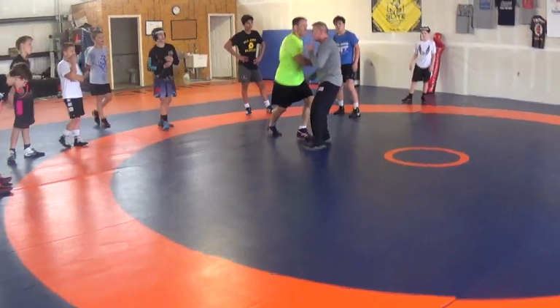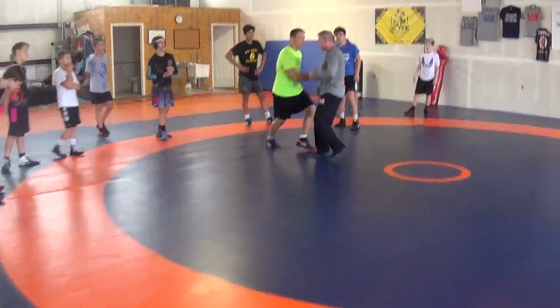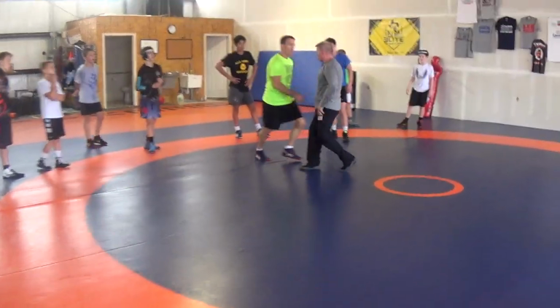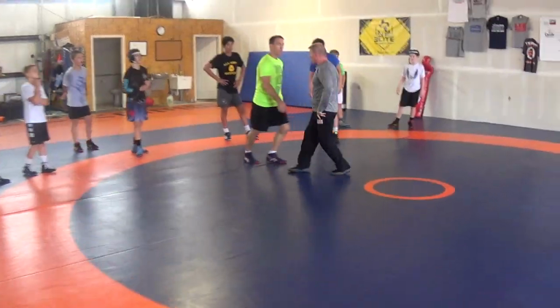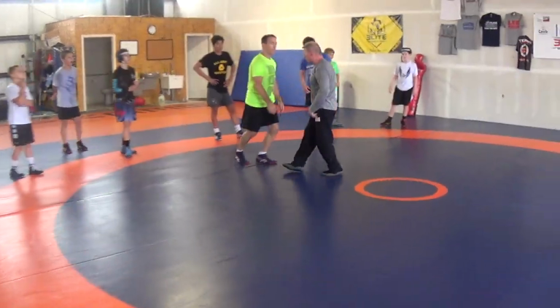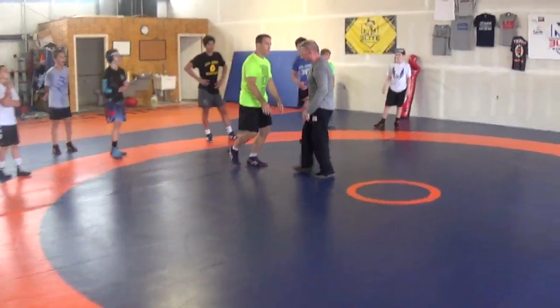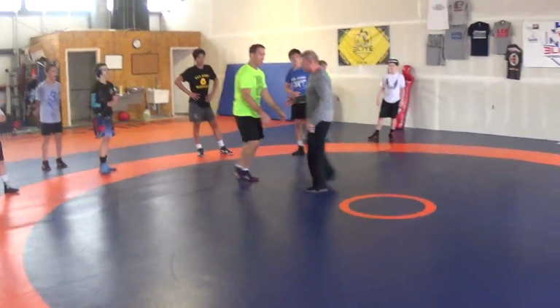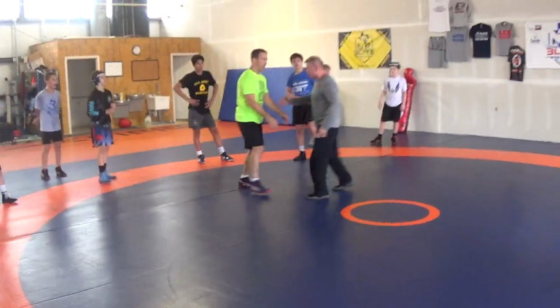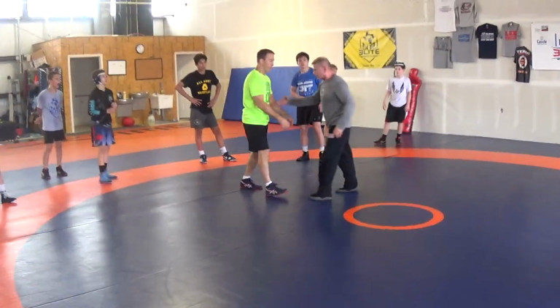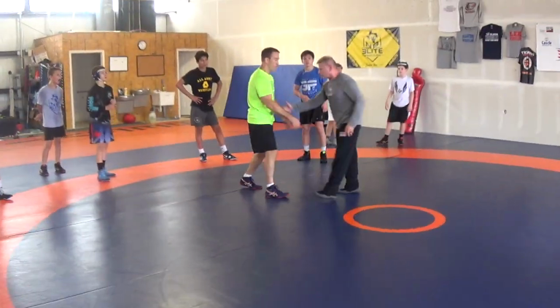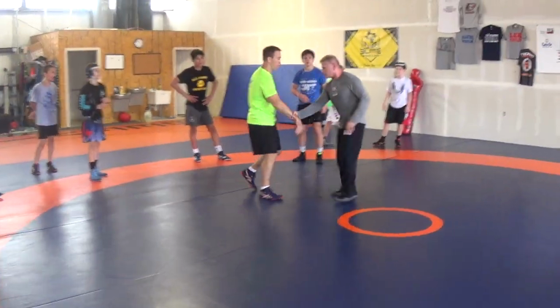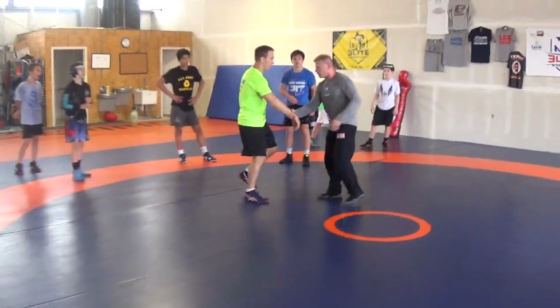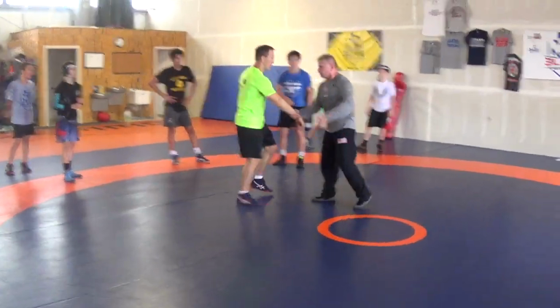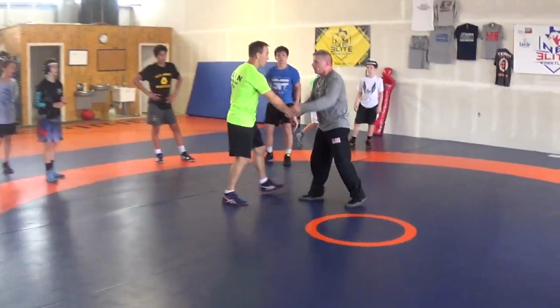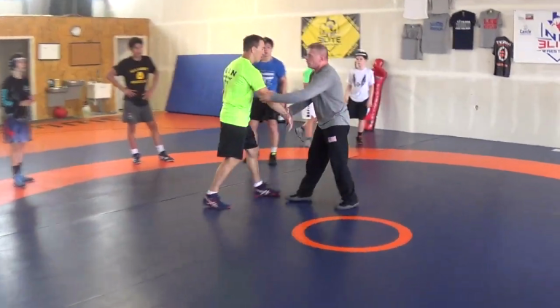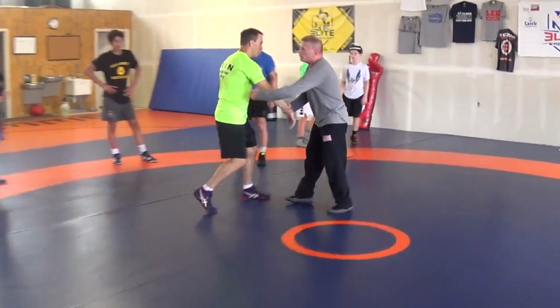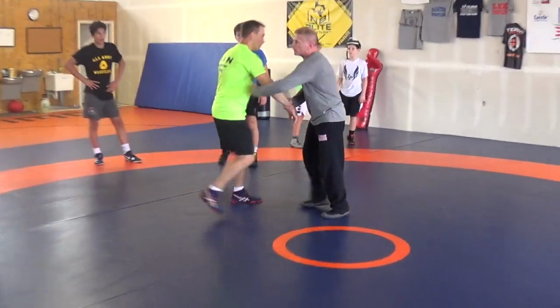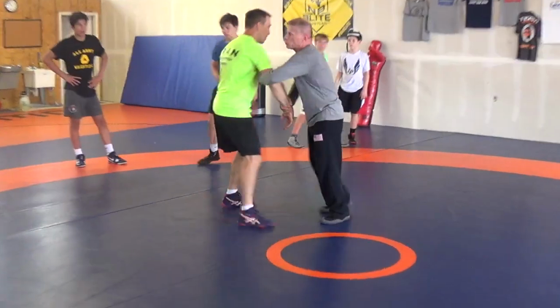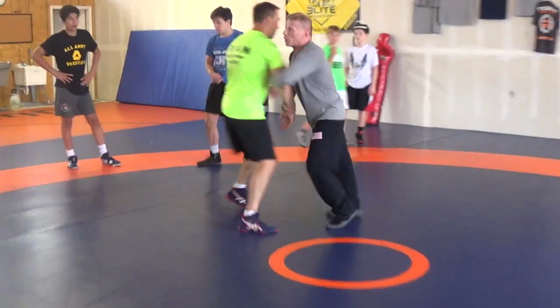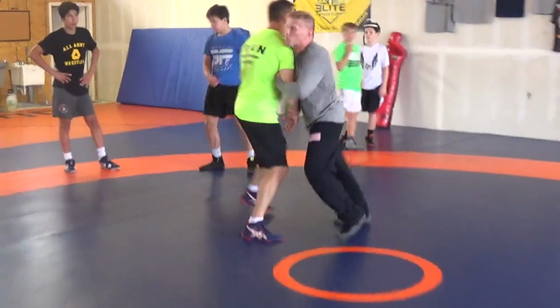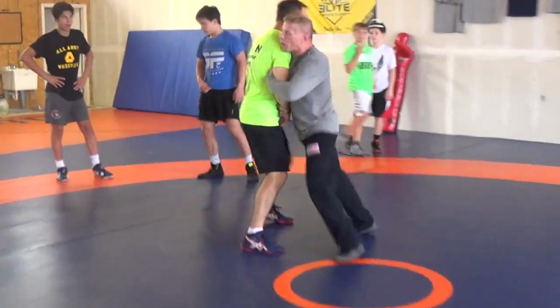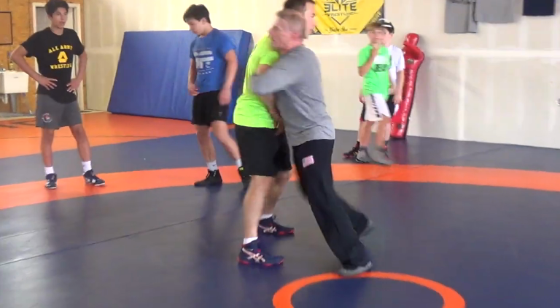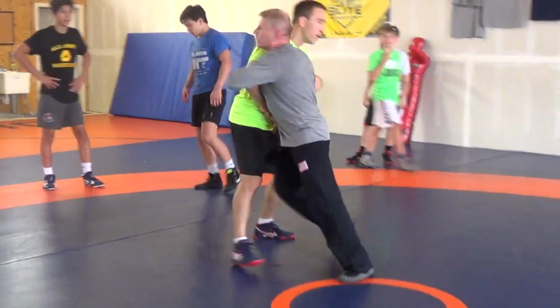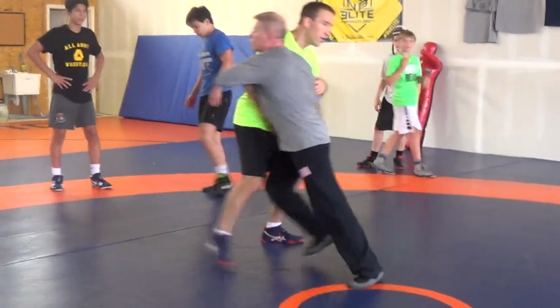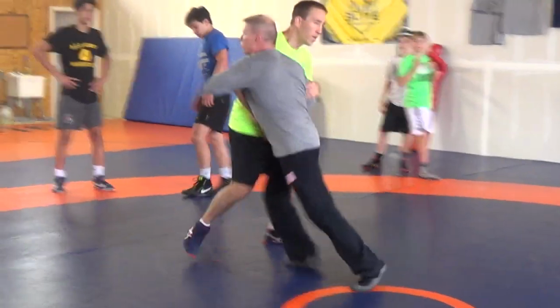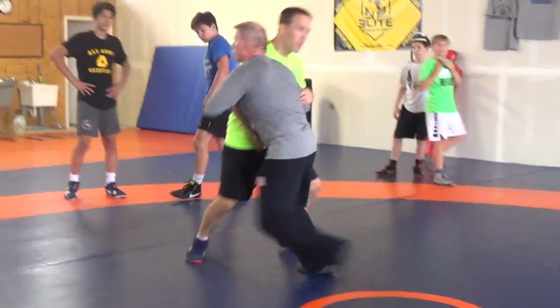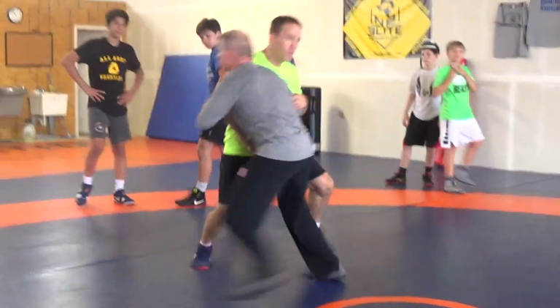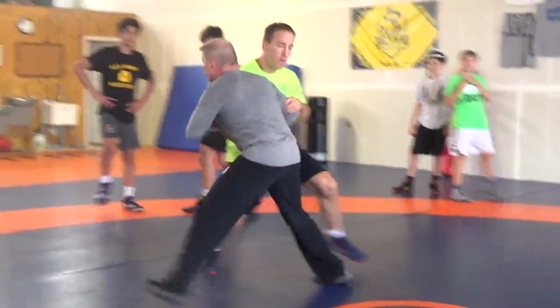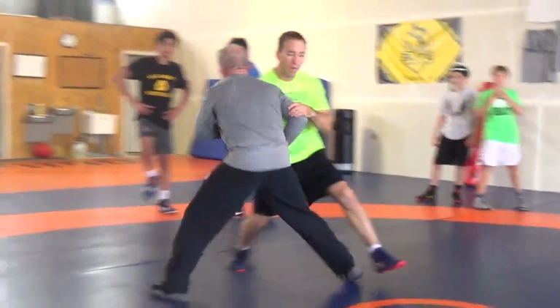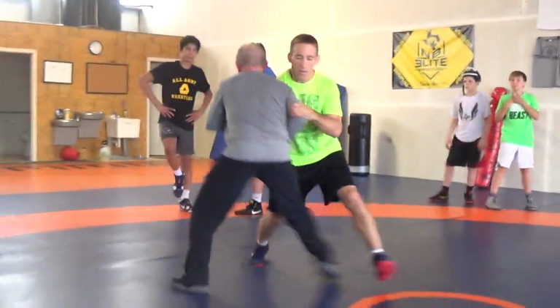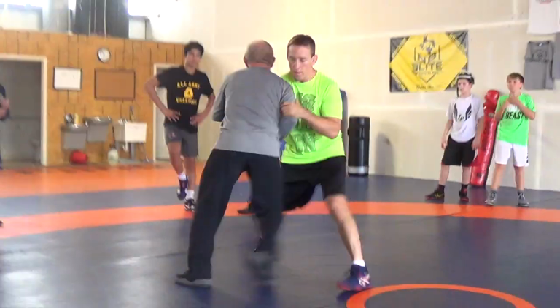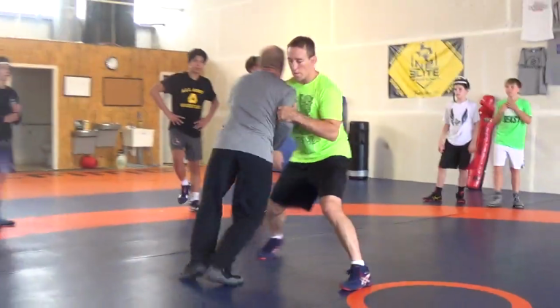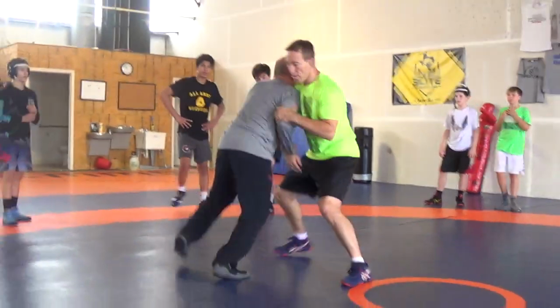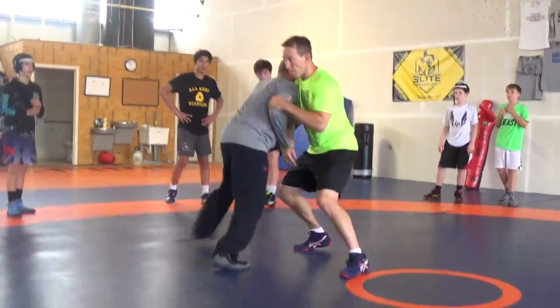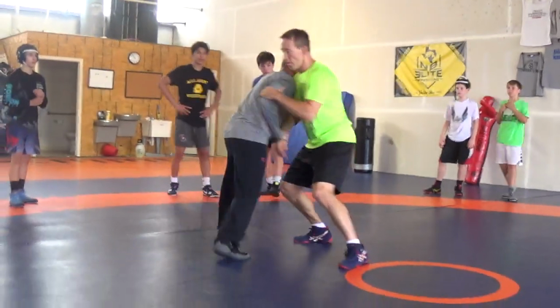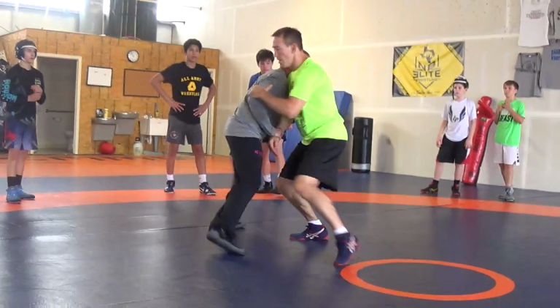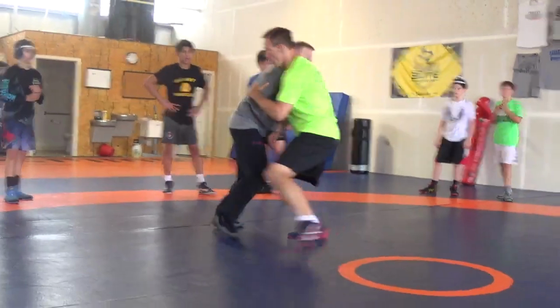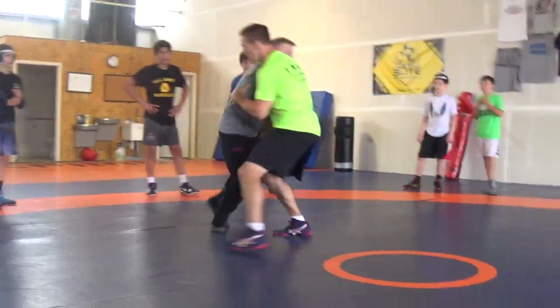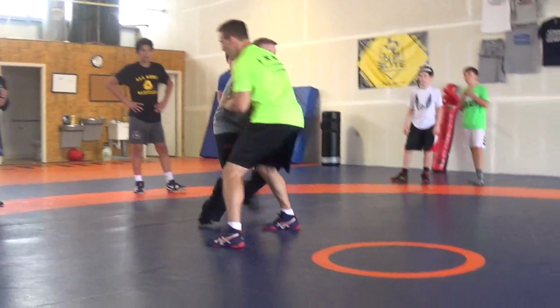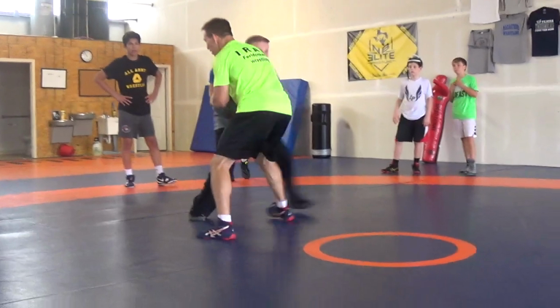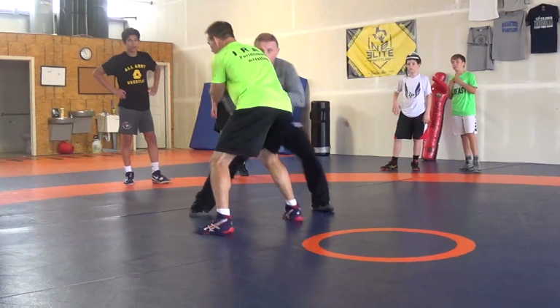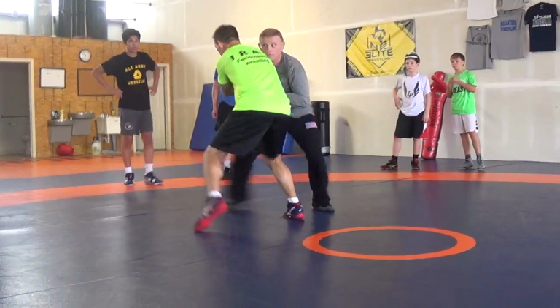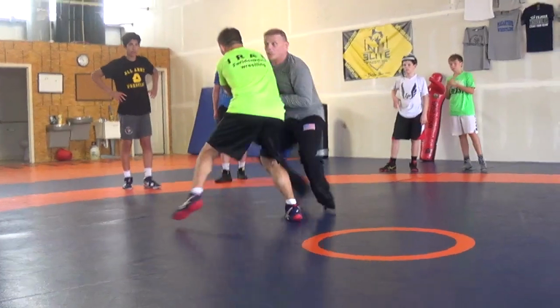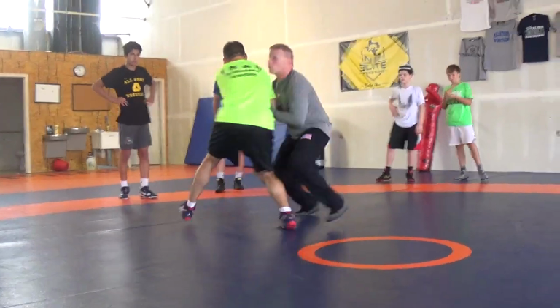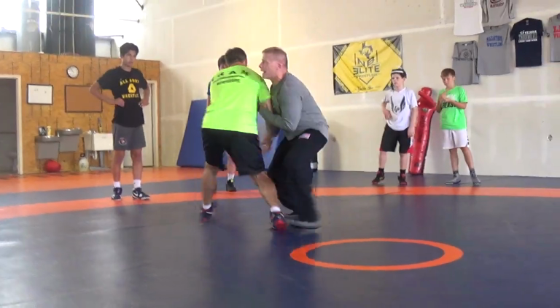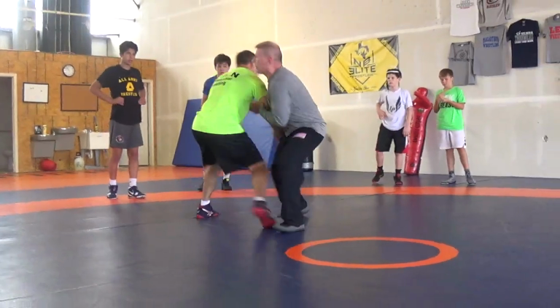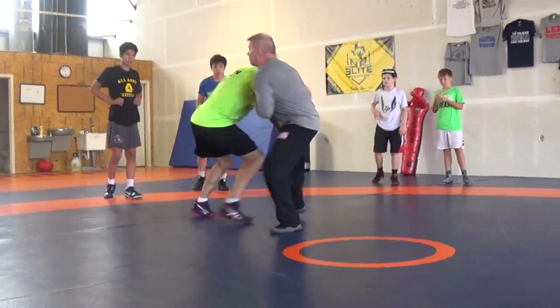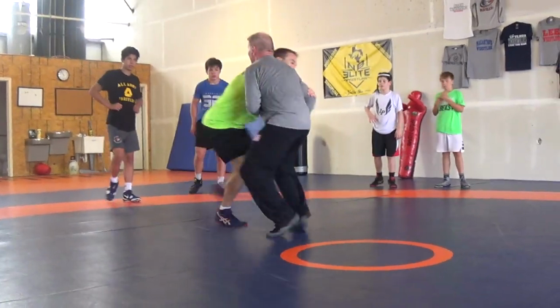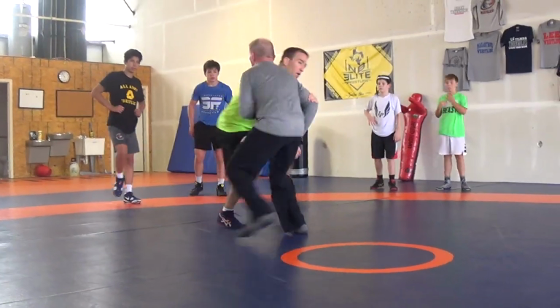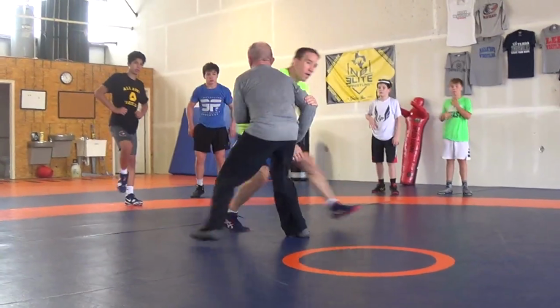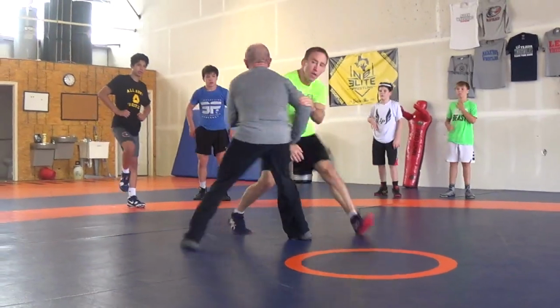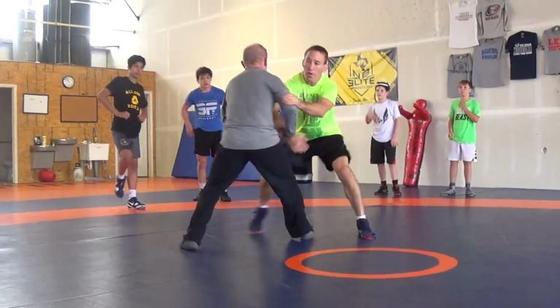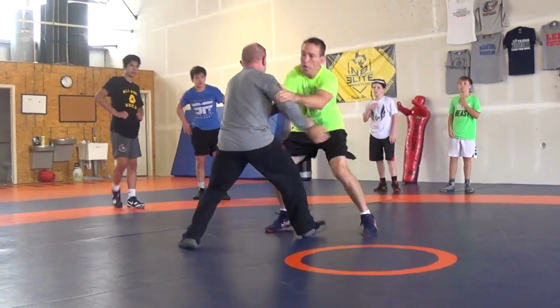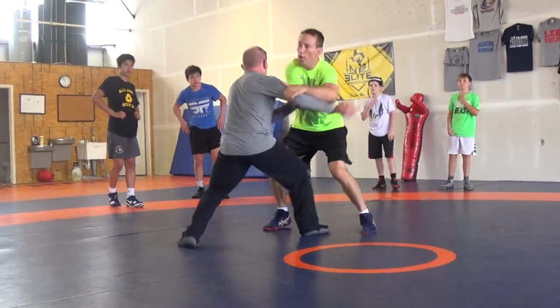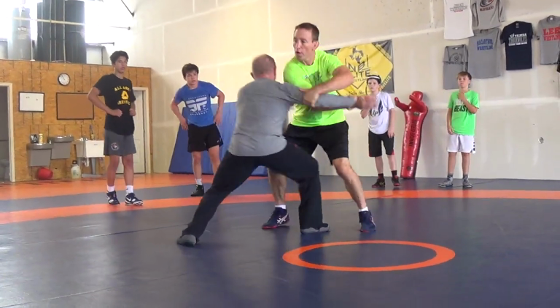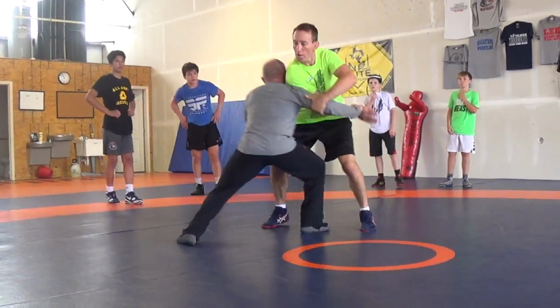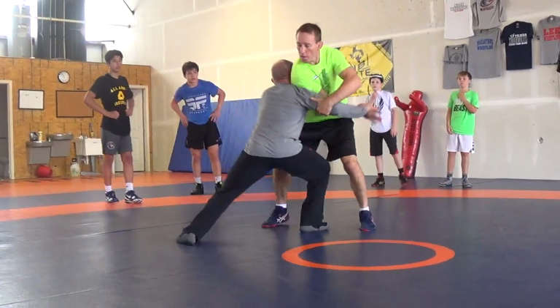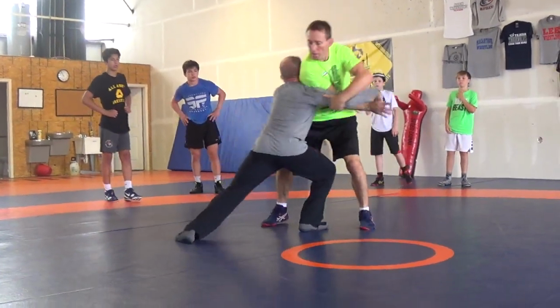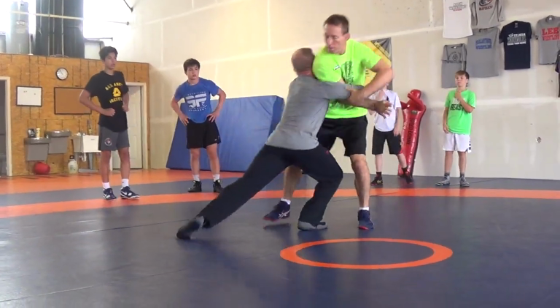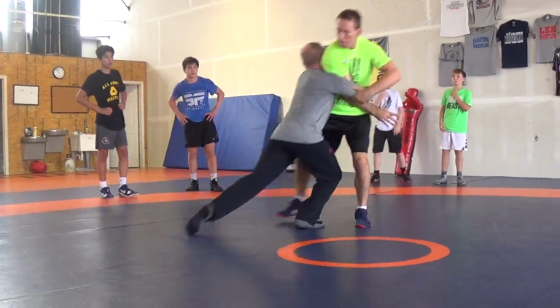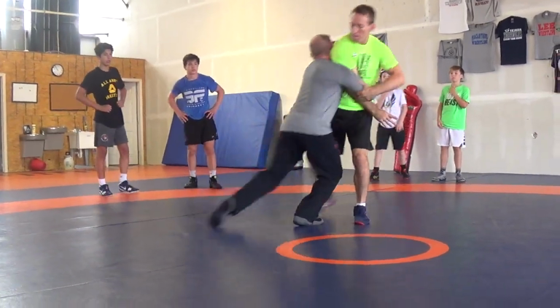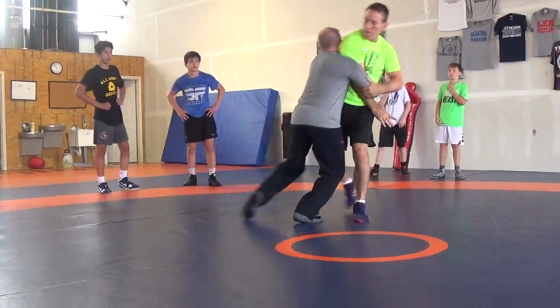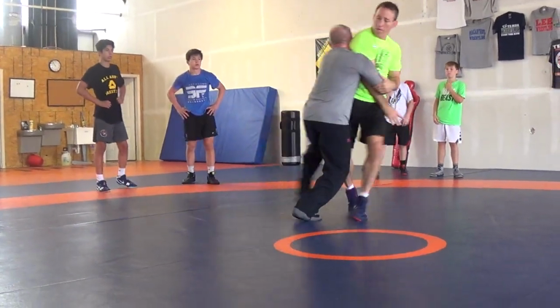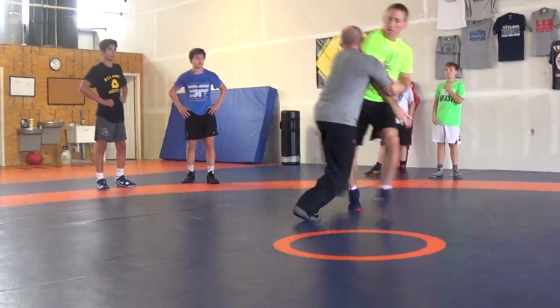Yesterday we did this — we did two-on-one wrestling here. I moved this way, he faced me, I said I'm running here and I went violent.